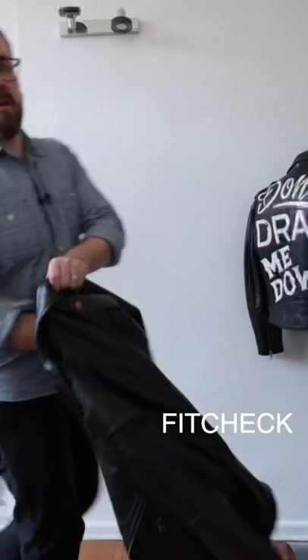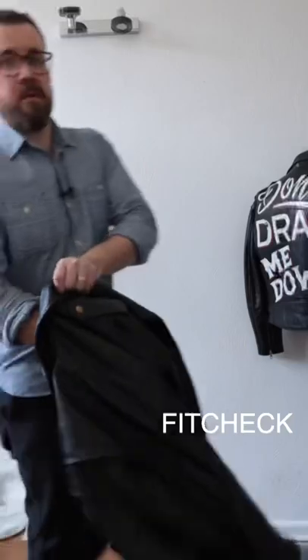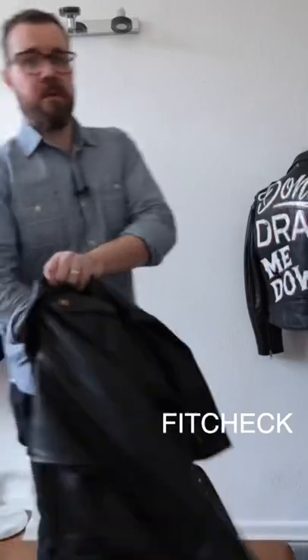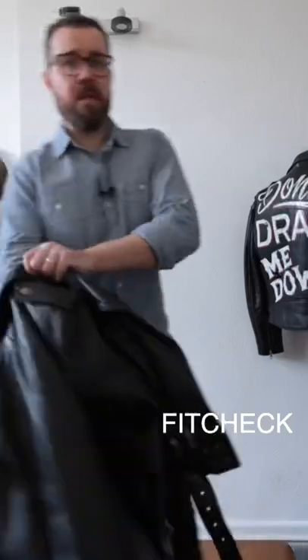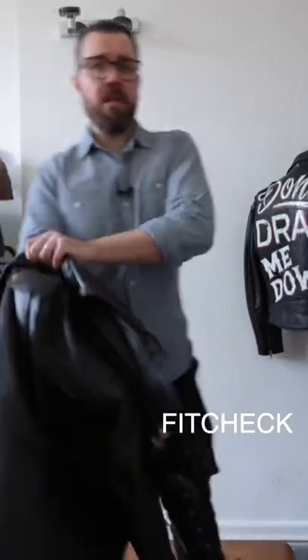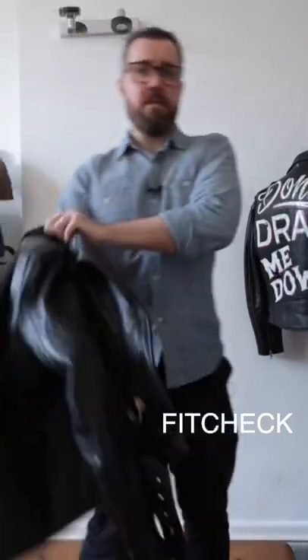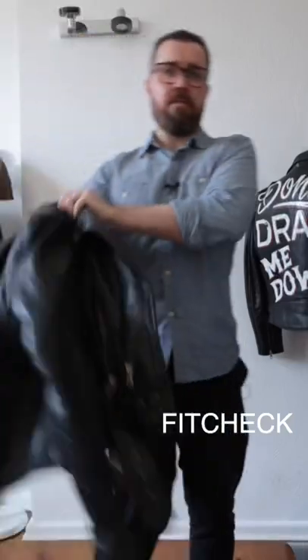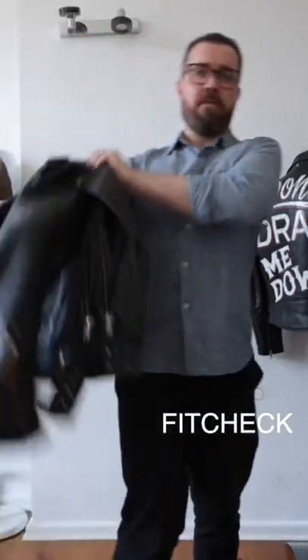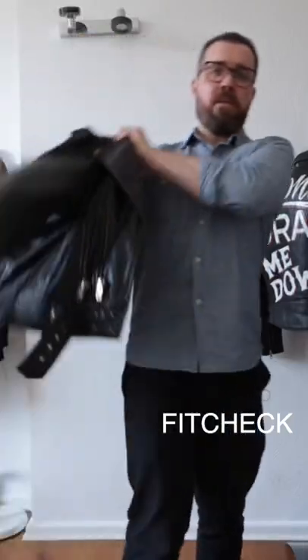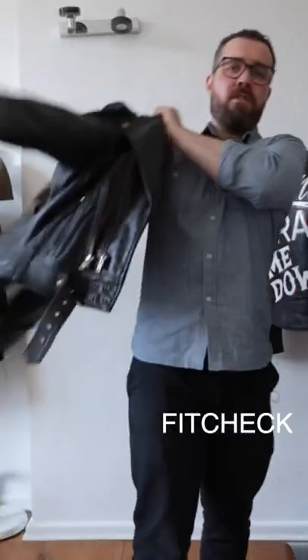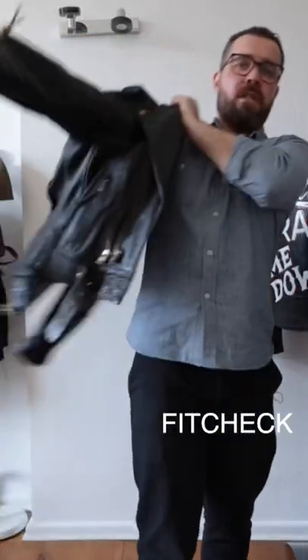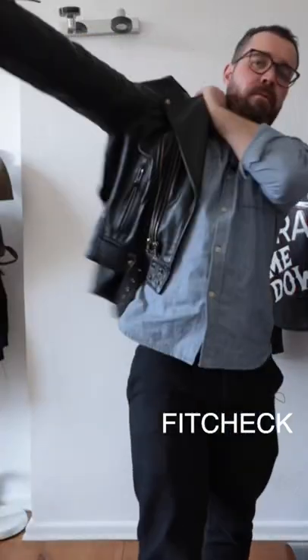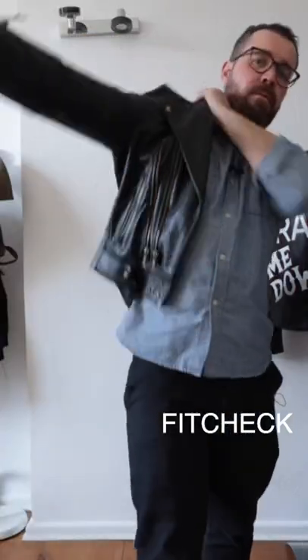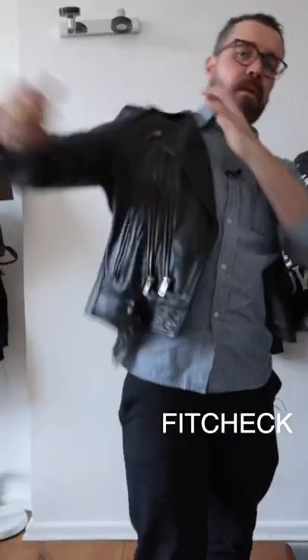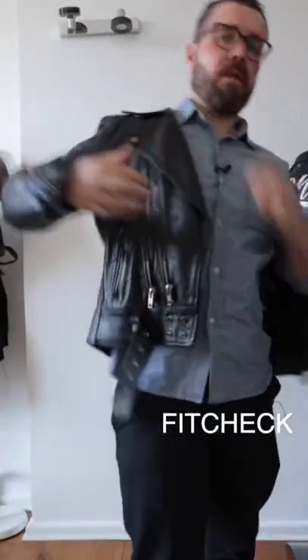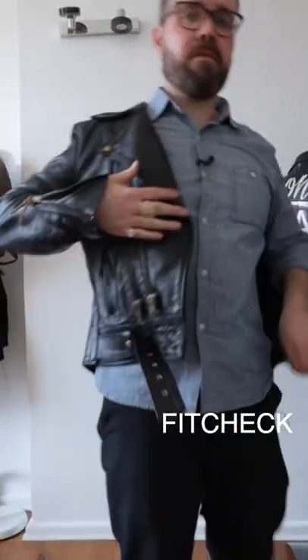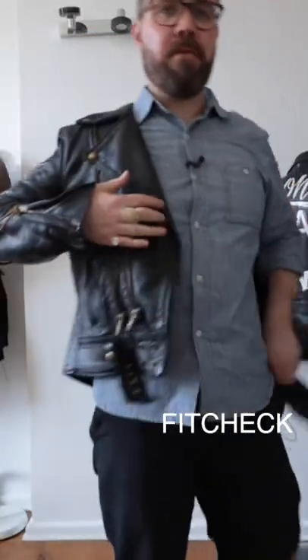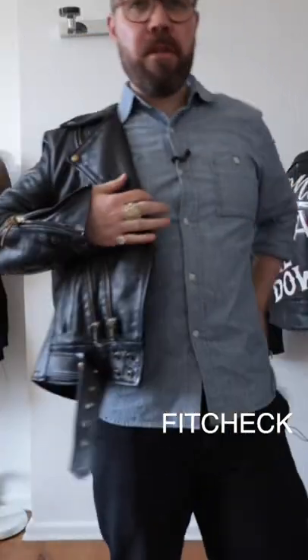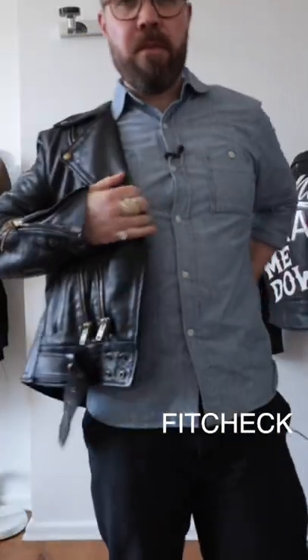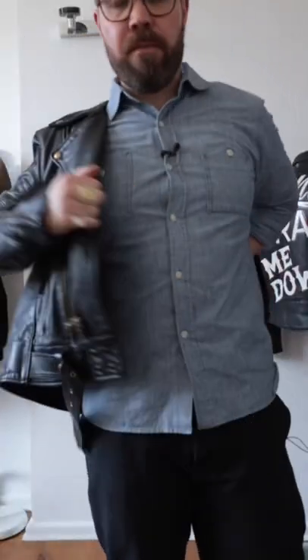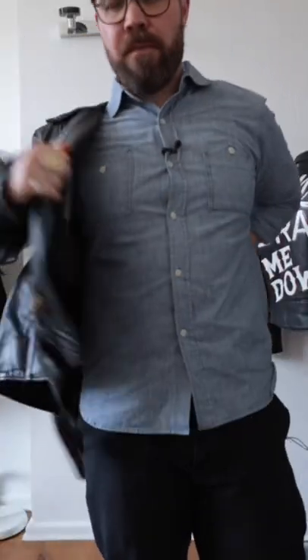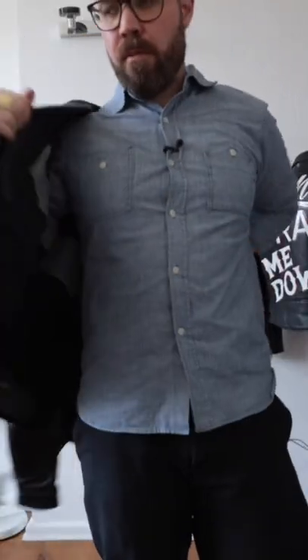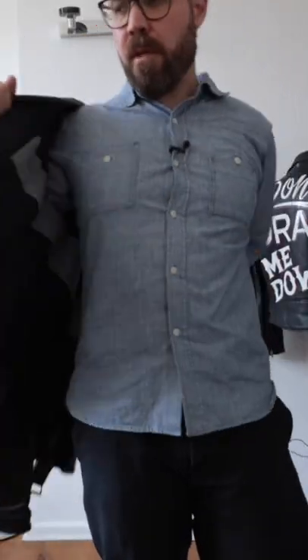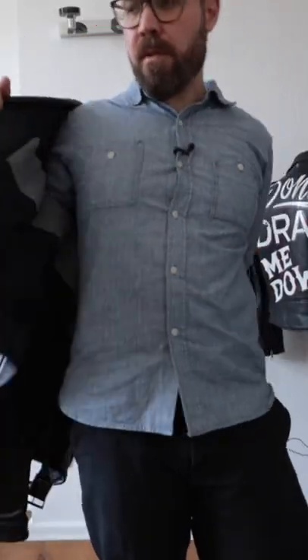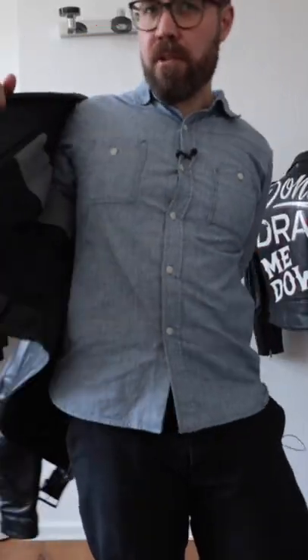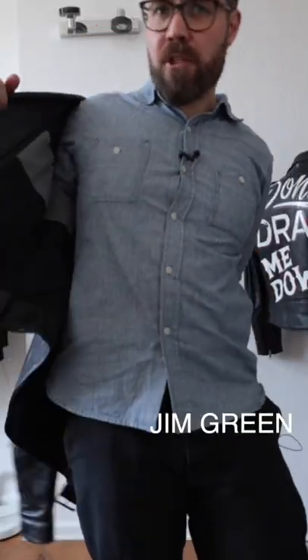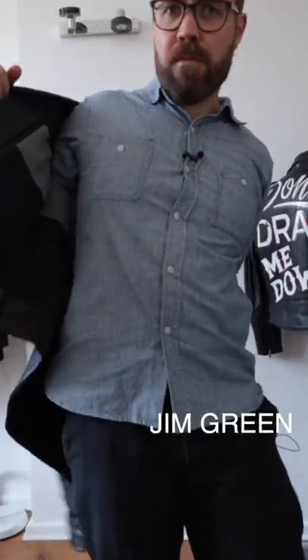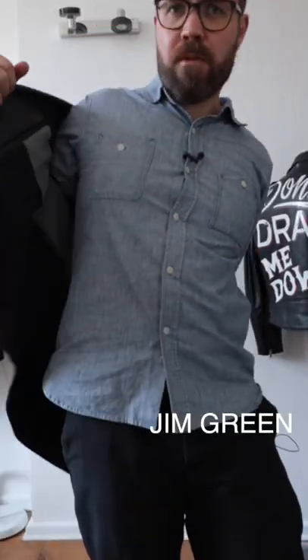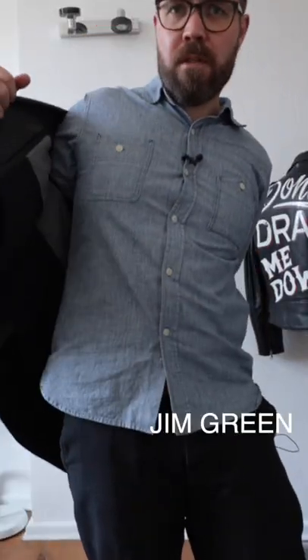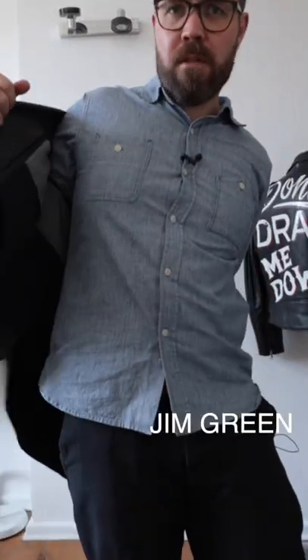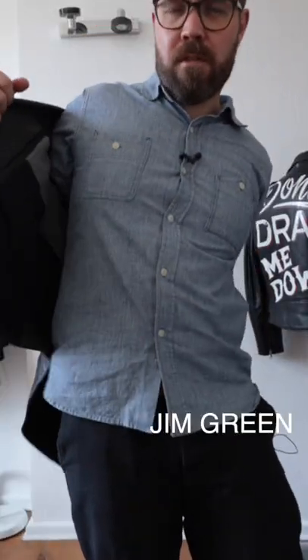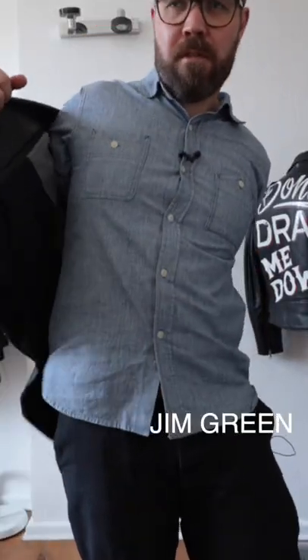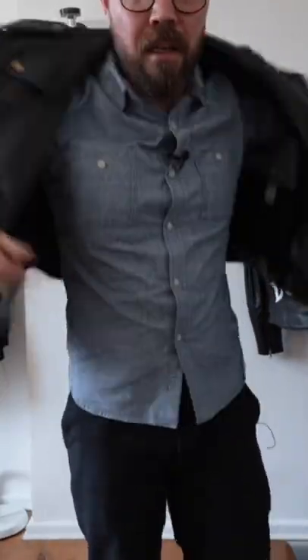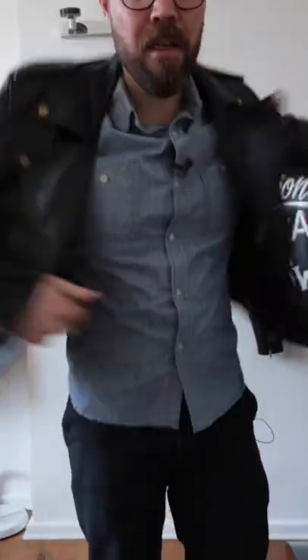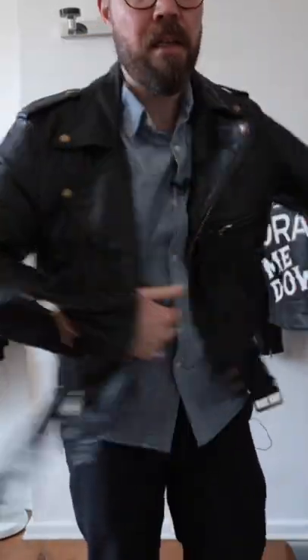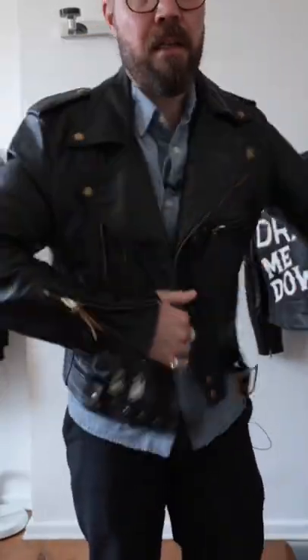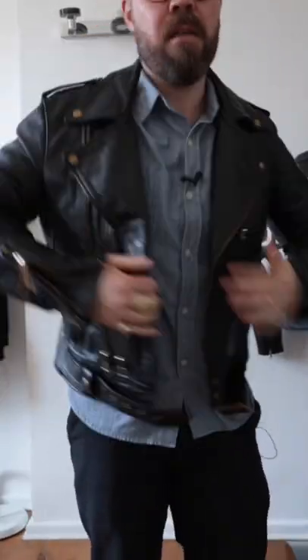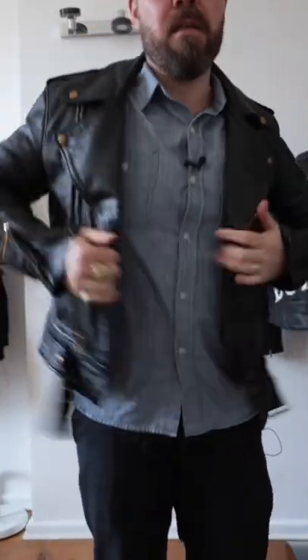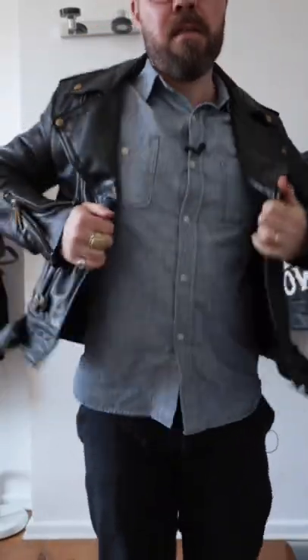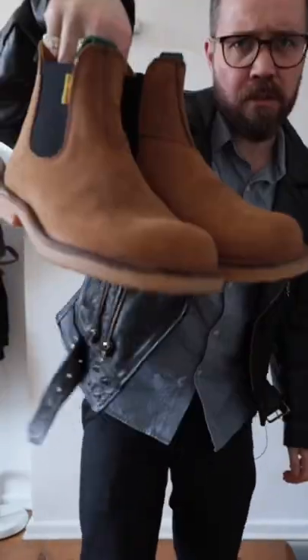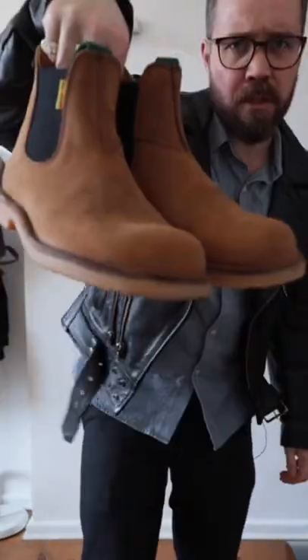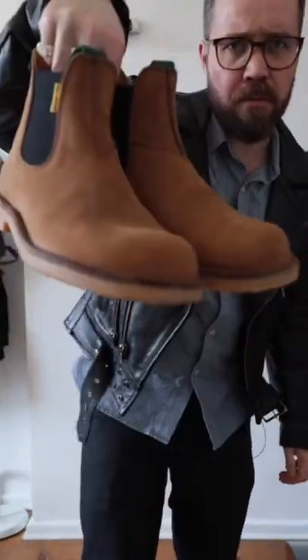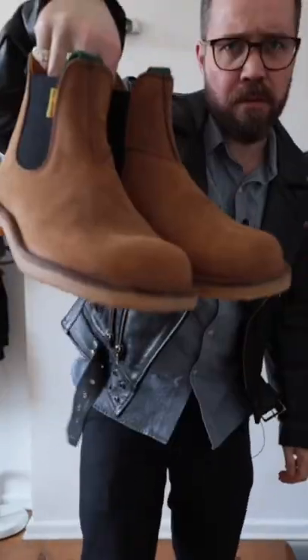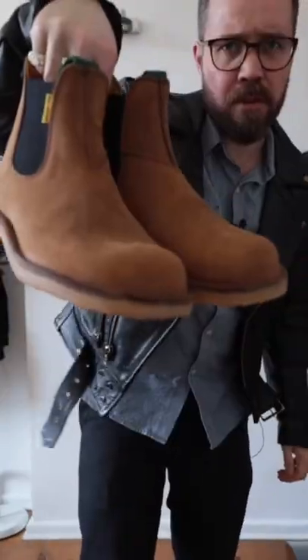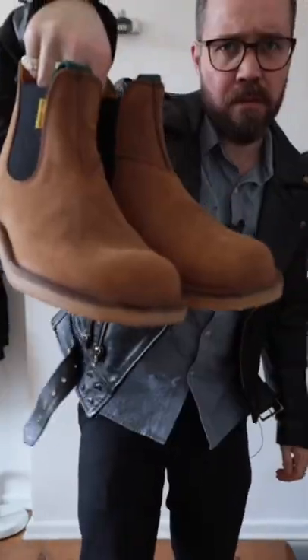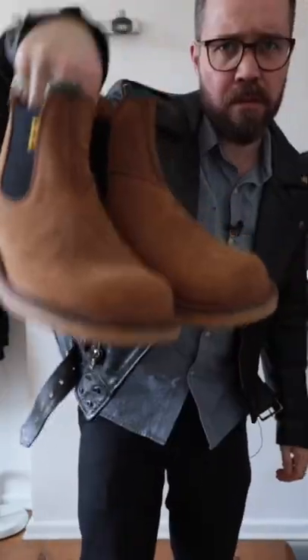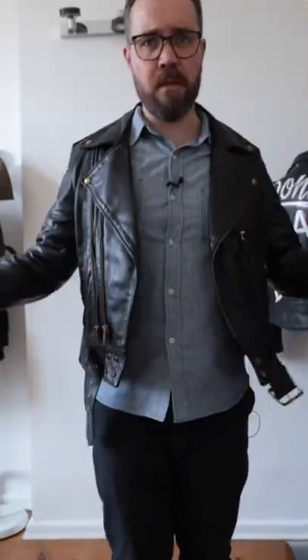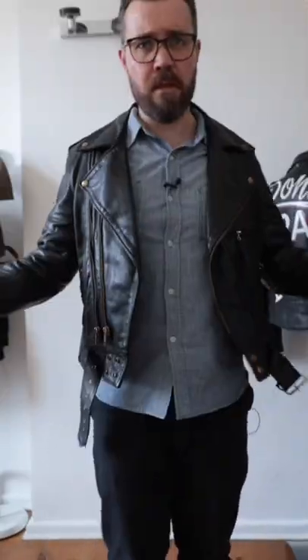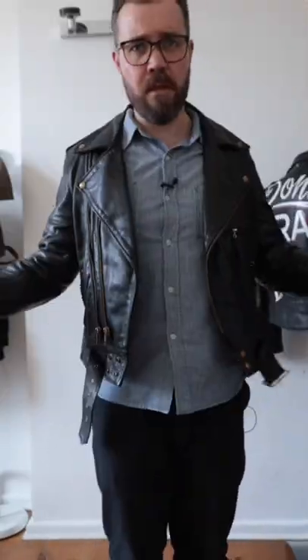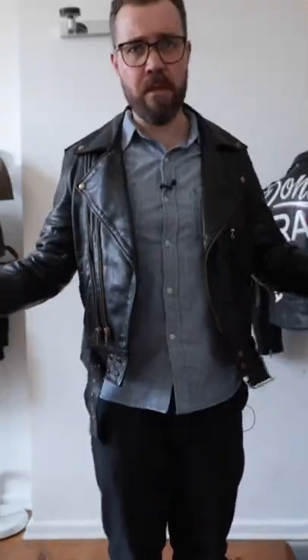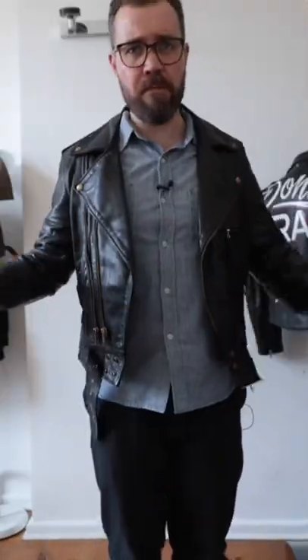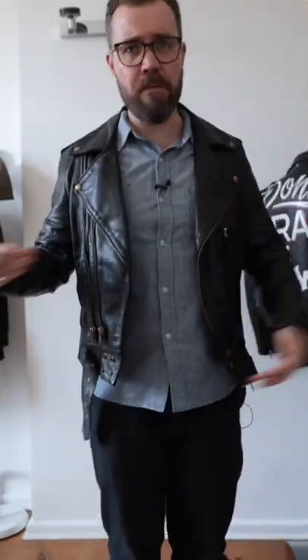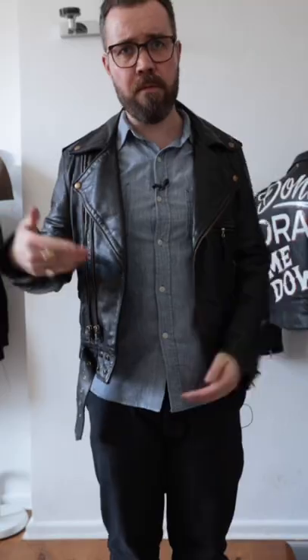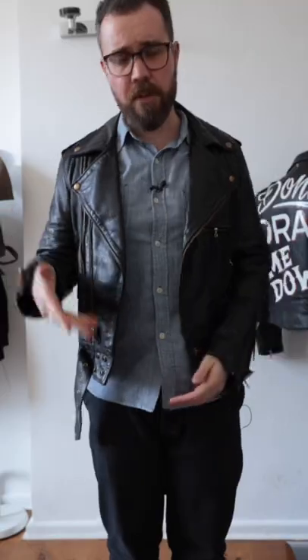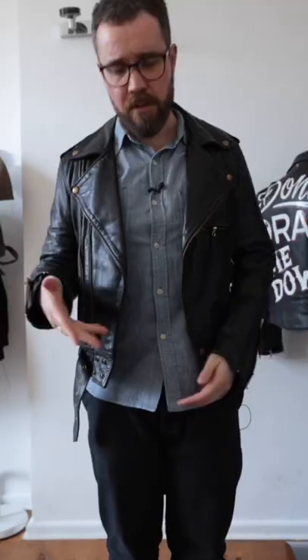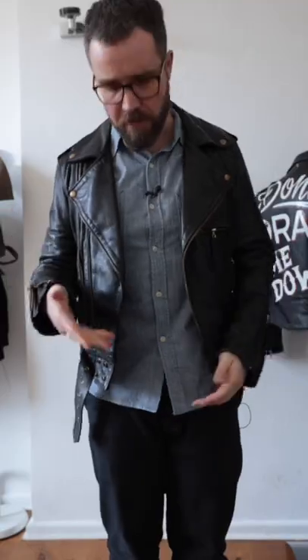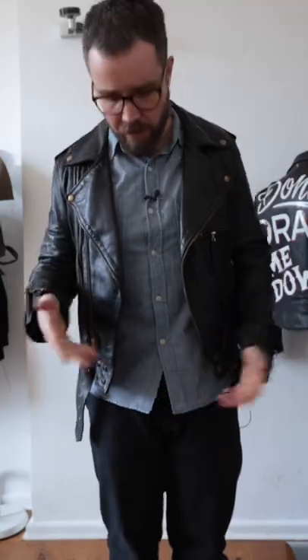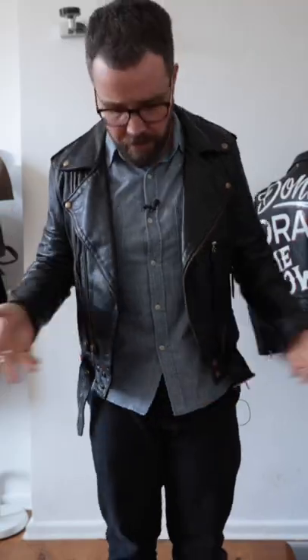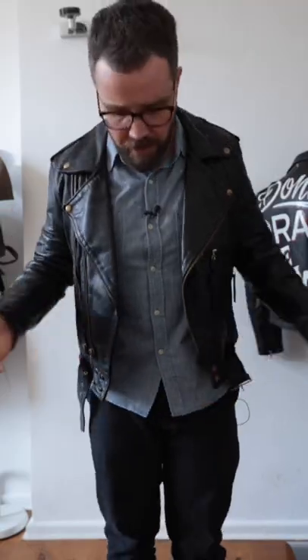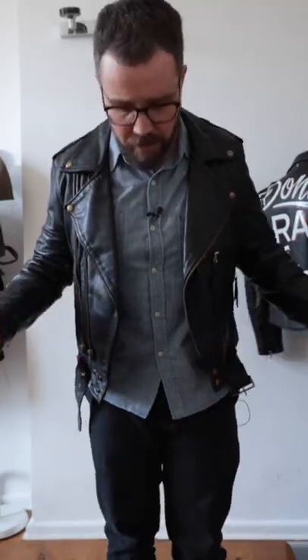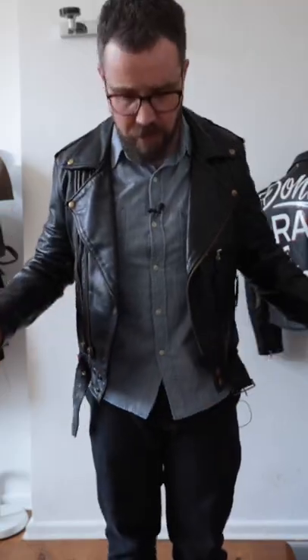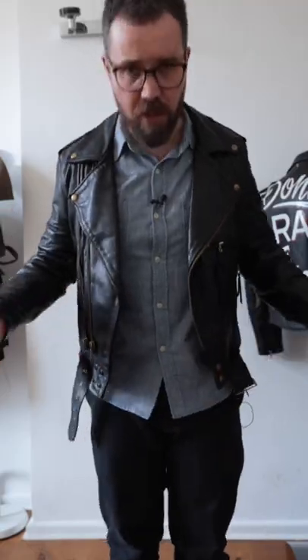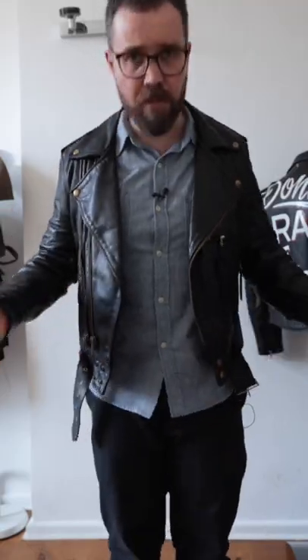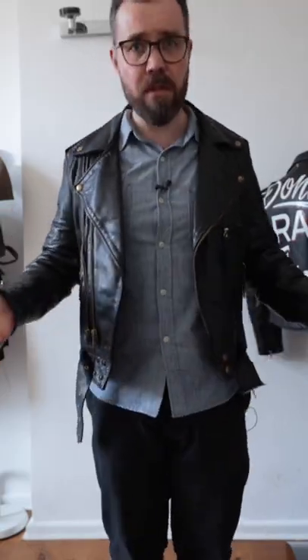Okay, fit check from the last video — the one in the Jim Greens. The Jim Greens, starting off from the bottom up, as always.